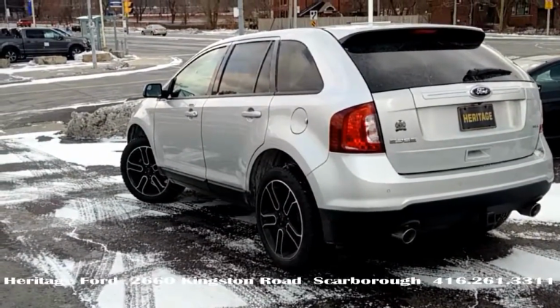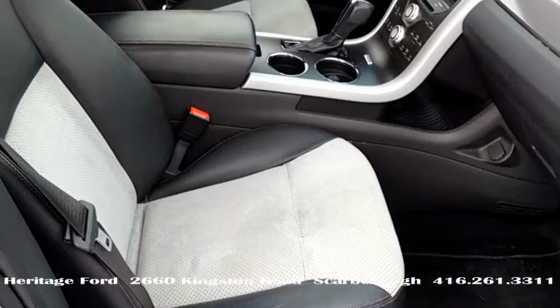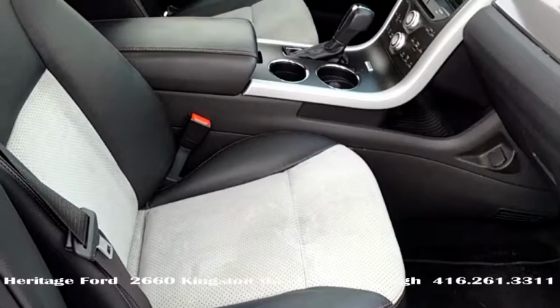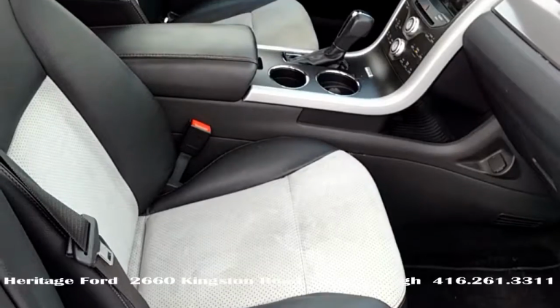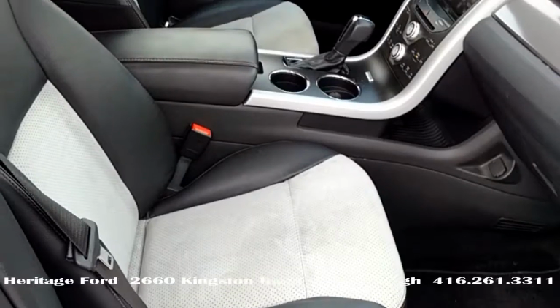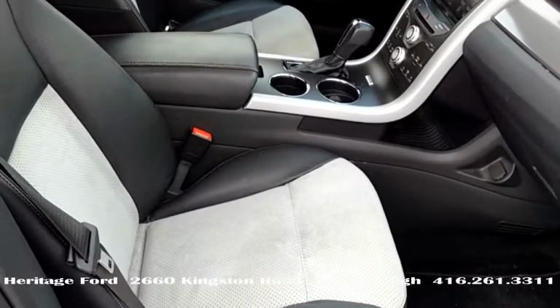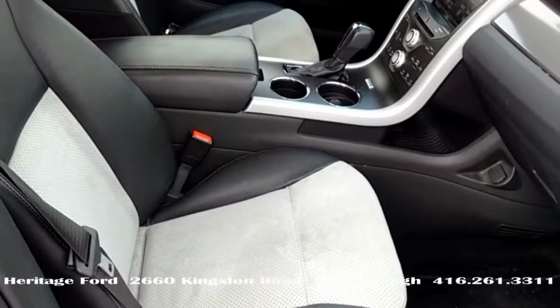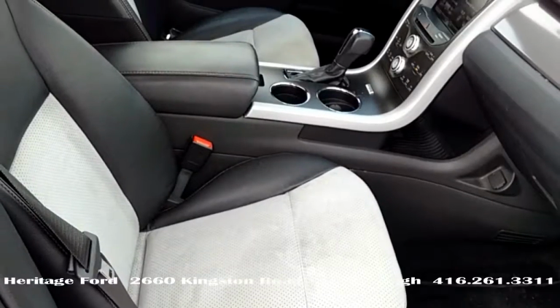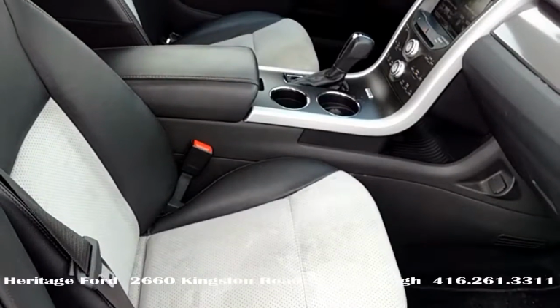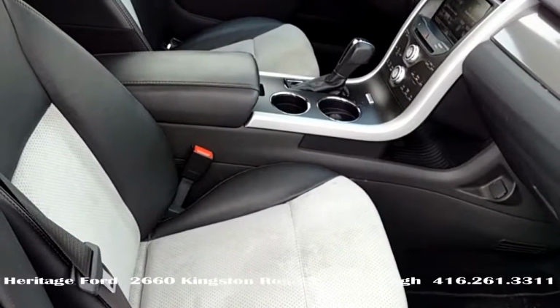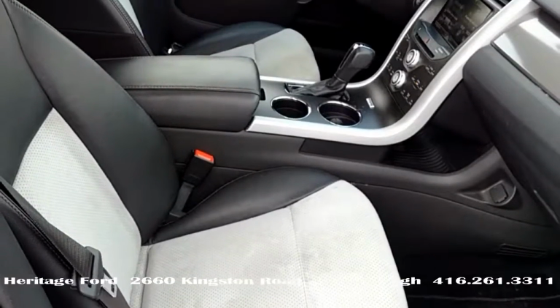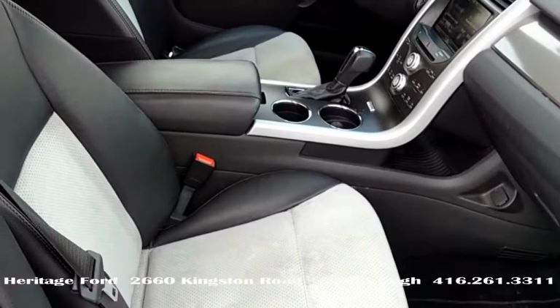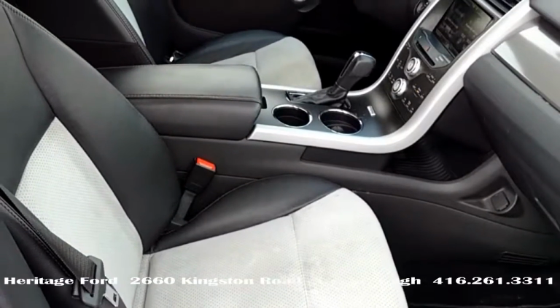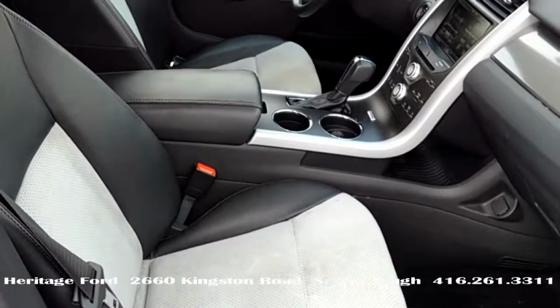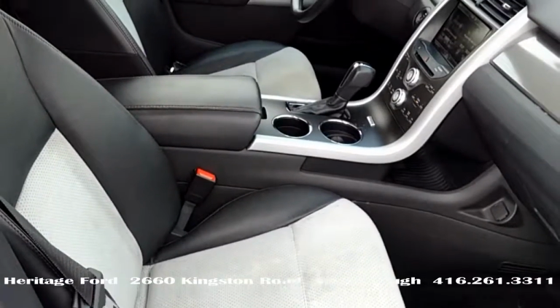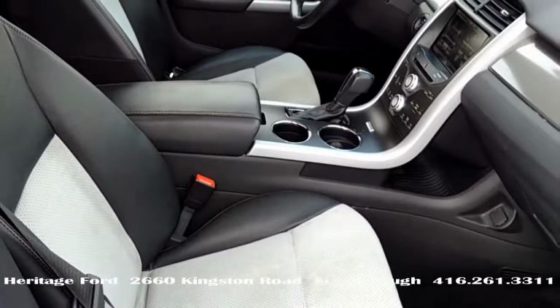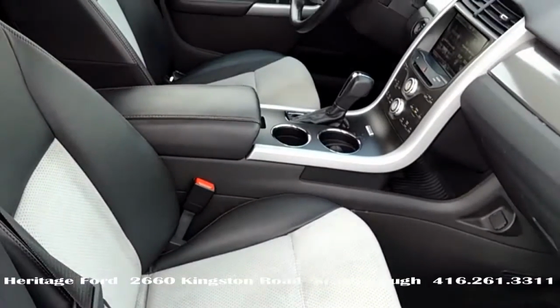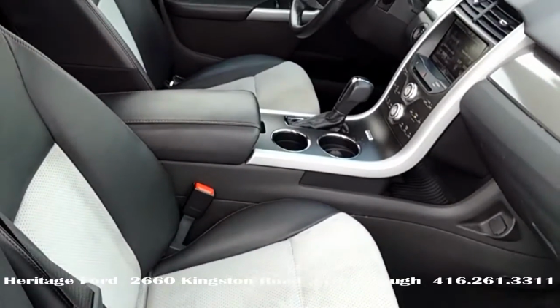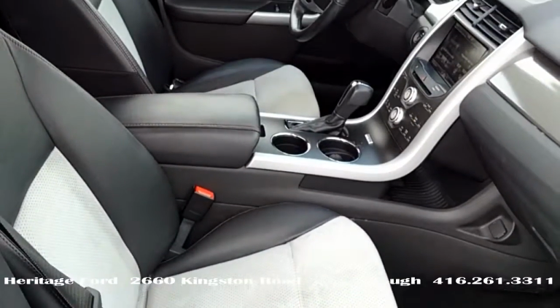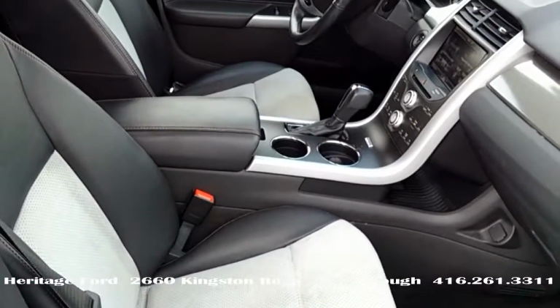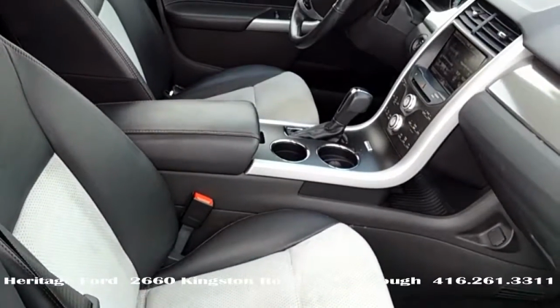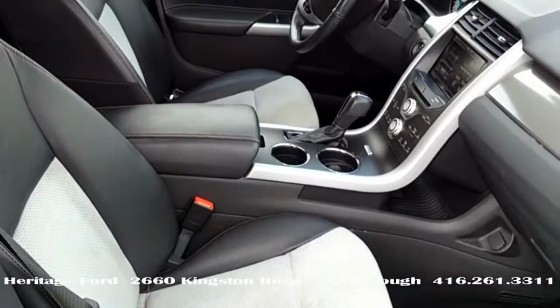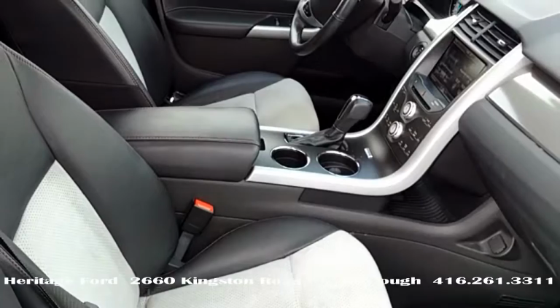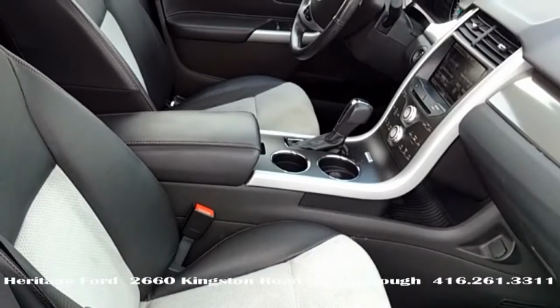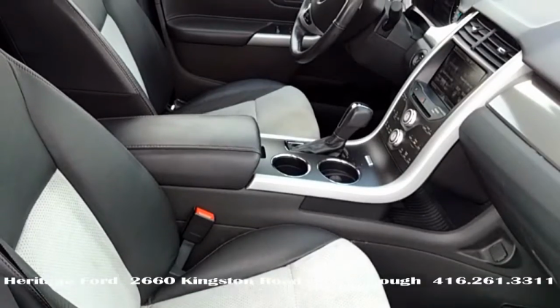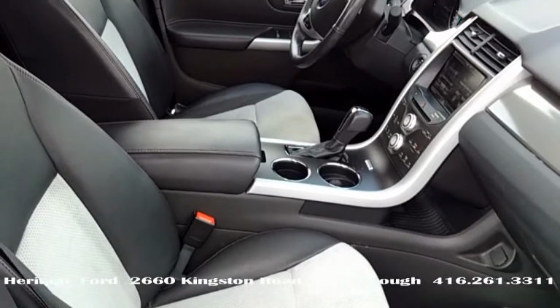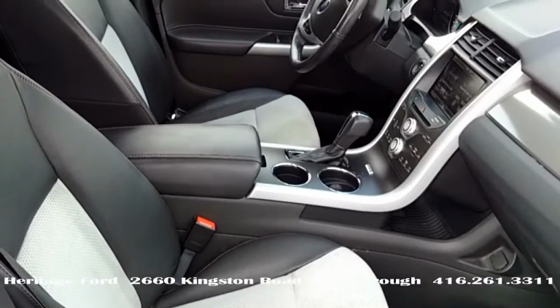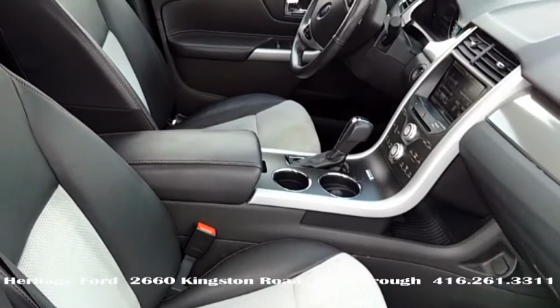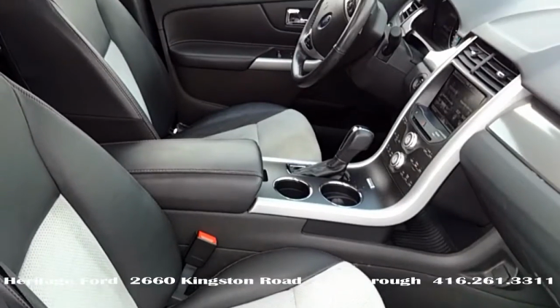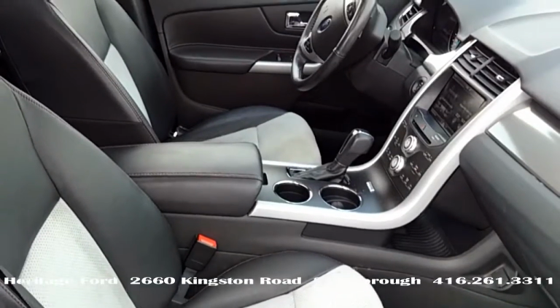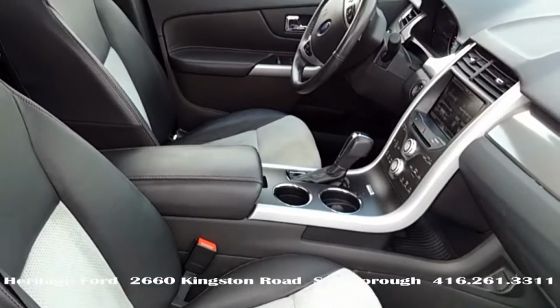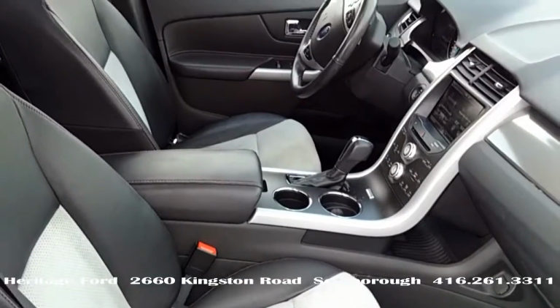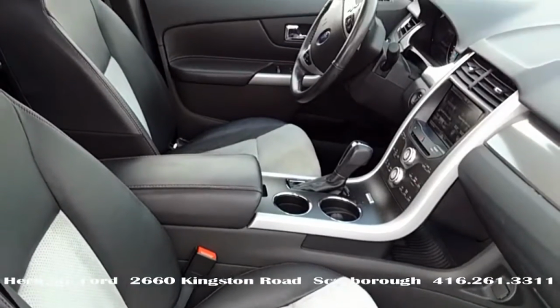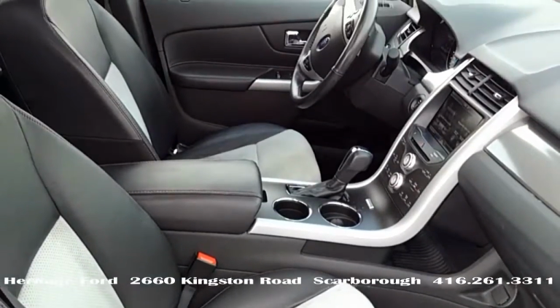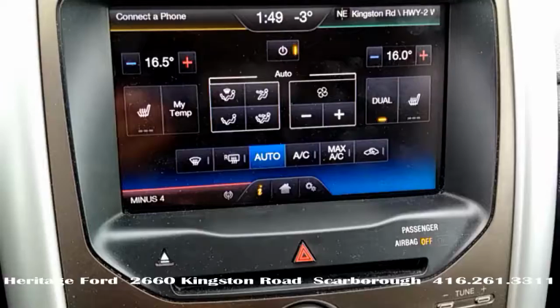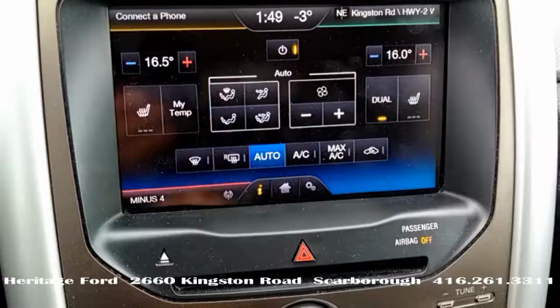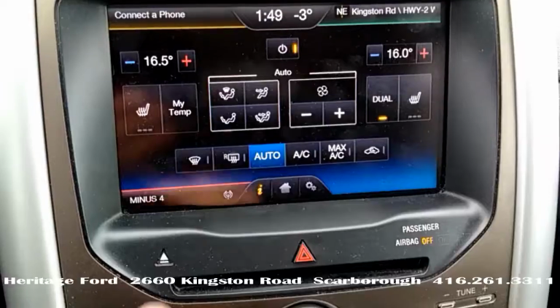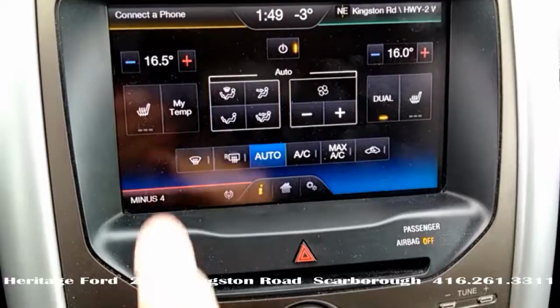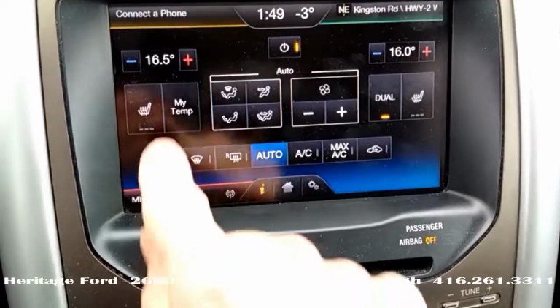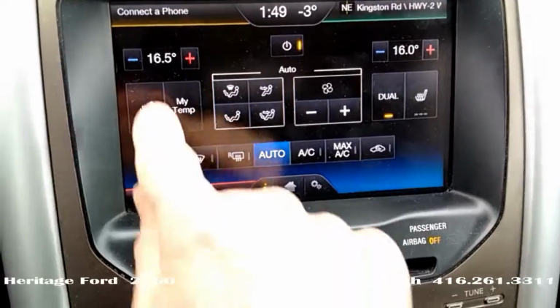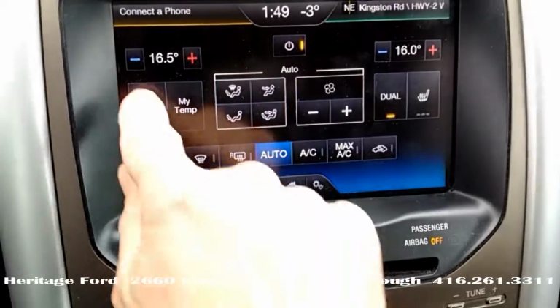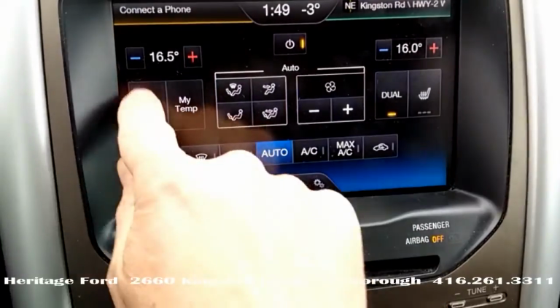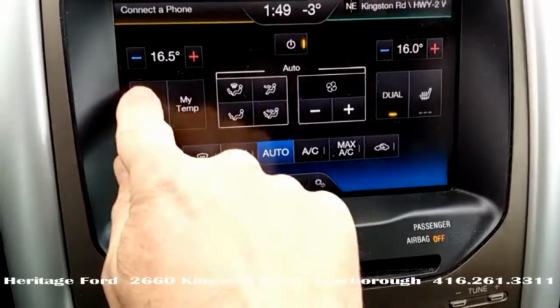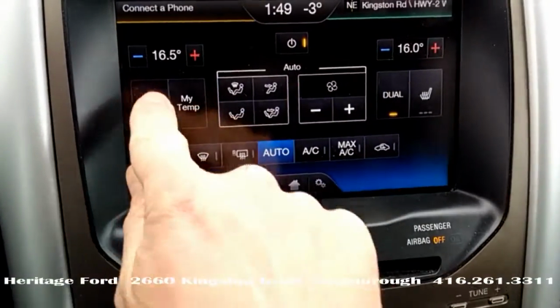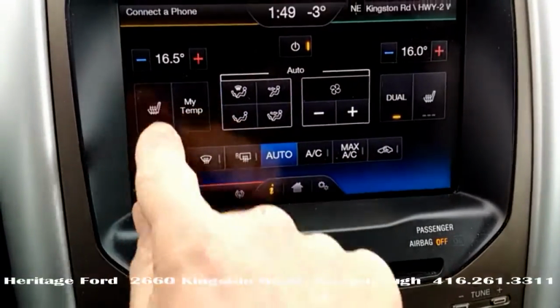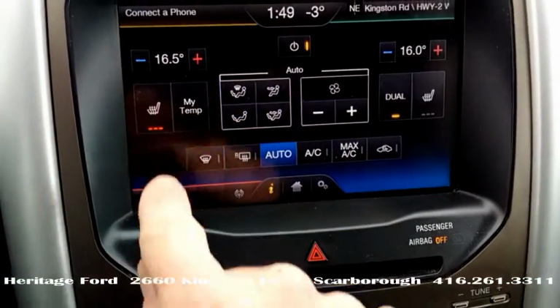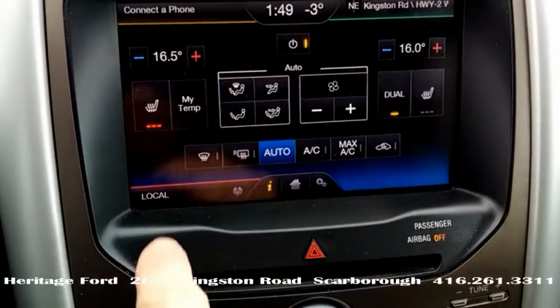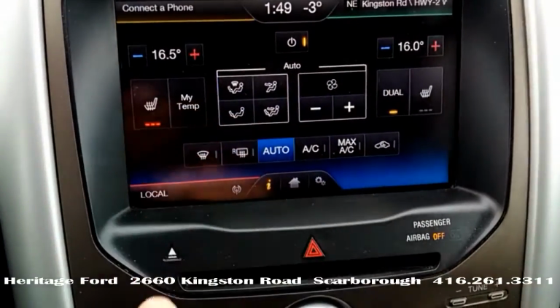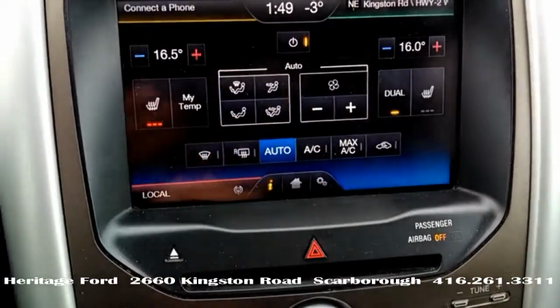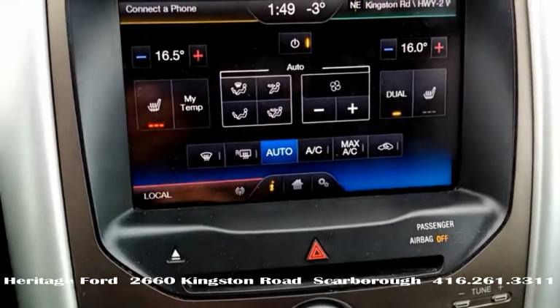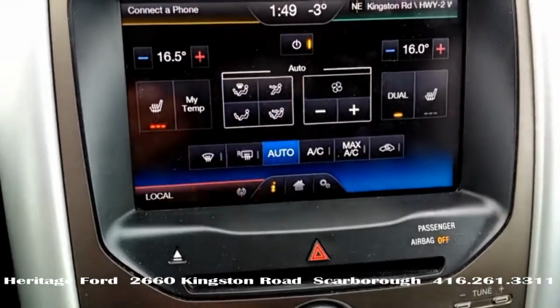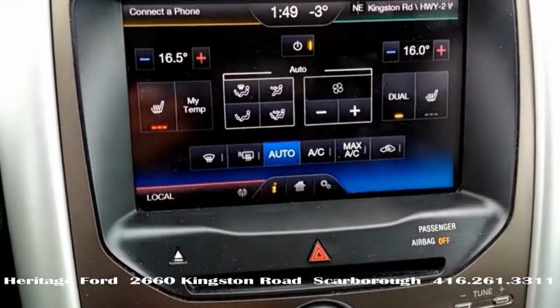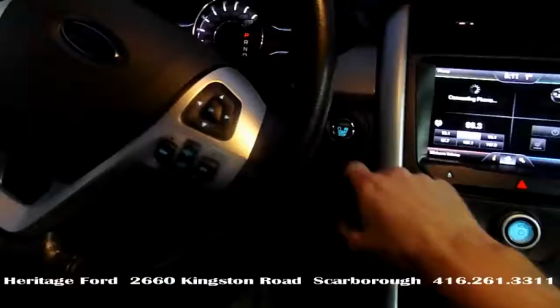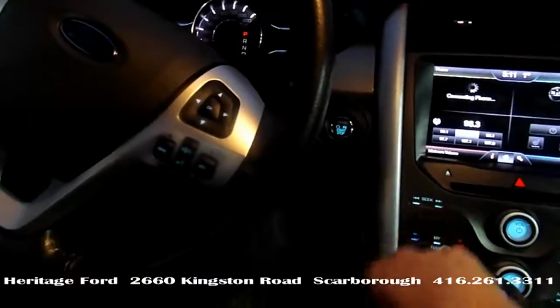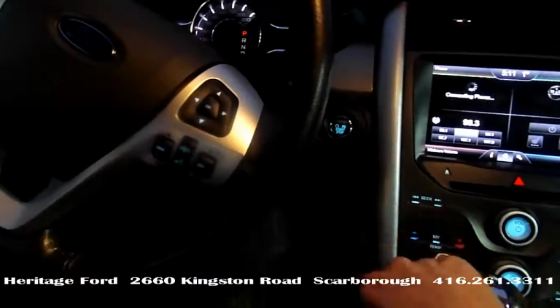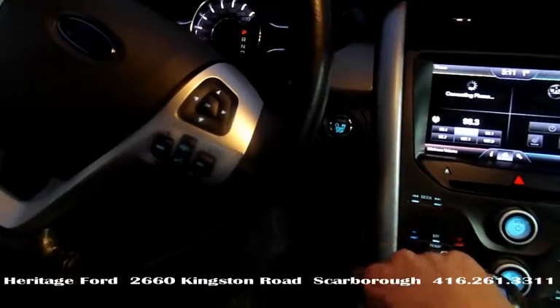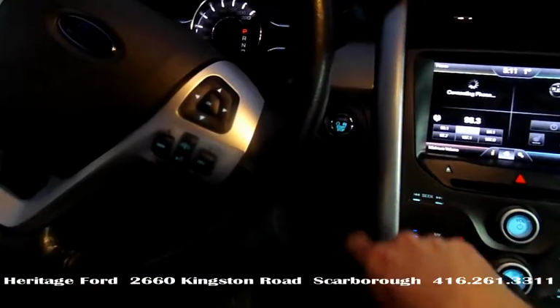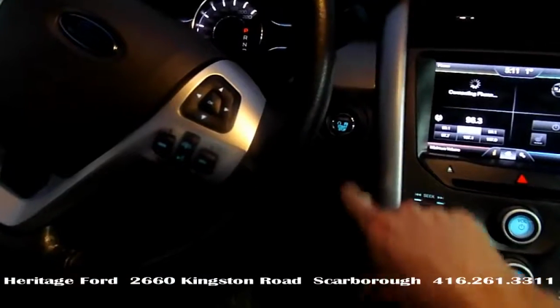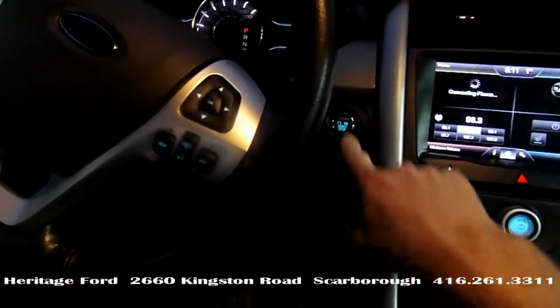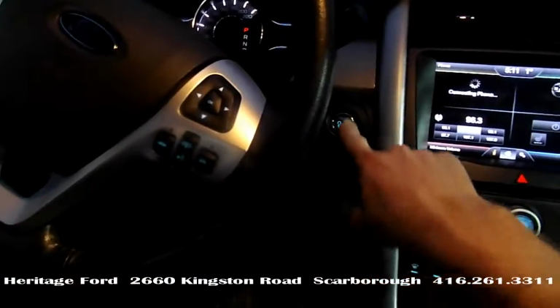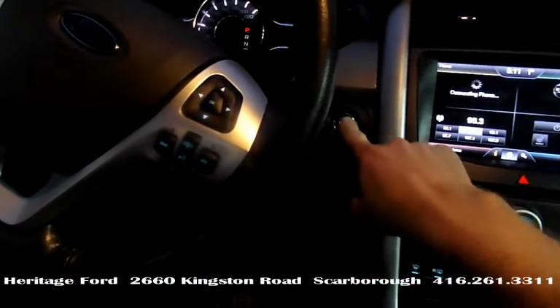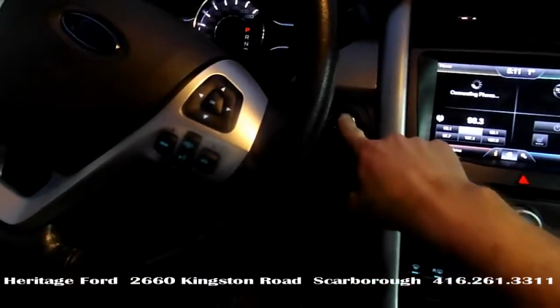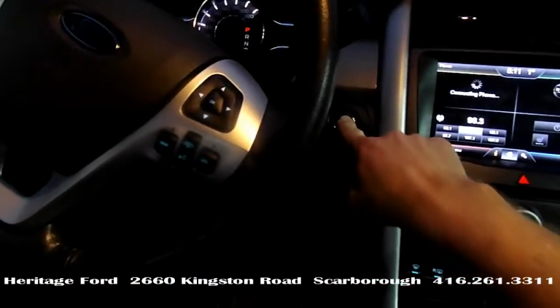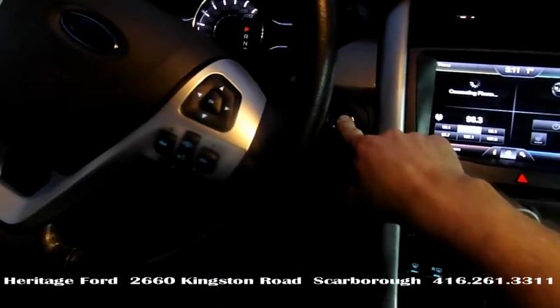Black leather with gray Alcantara inserts, heated power seats, and push button start.